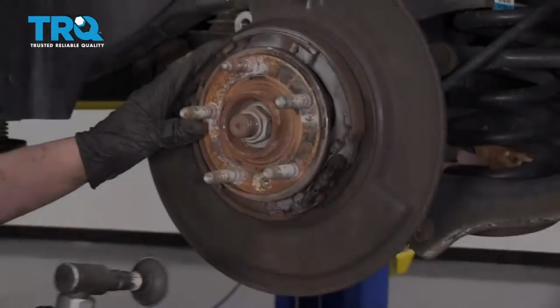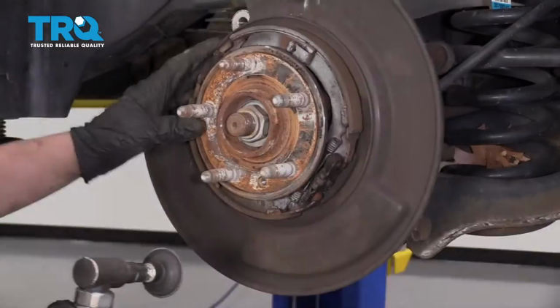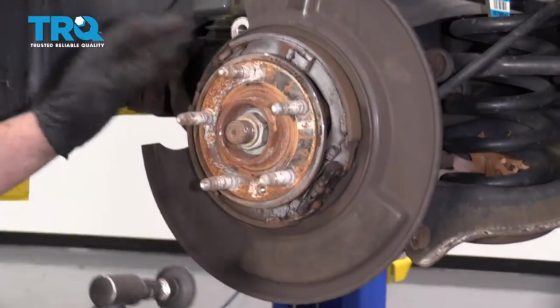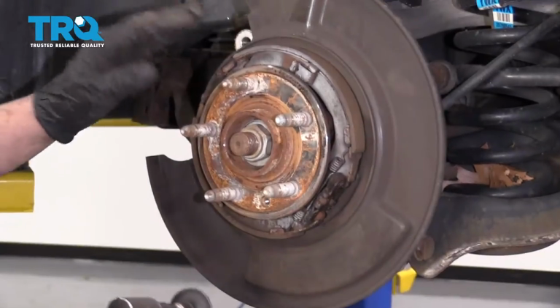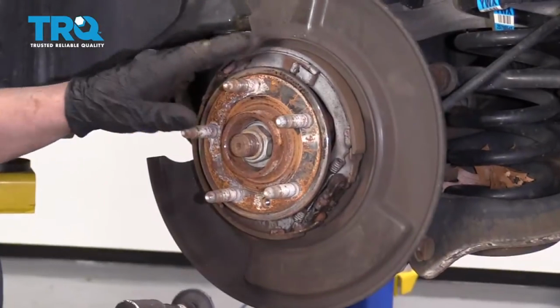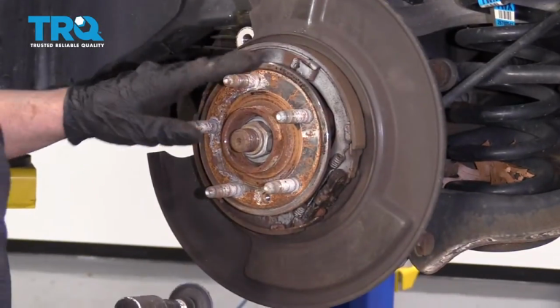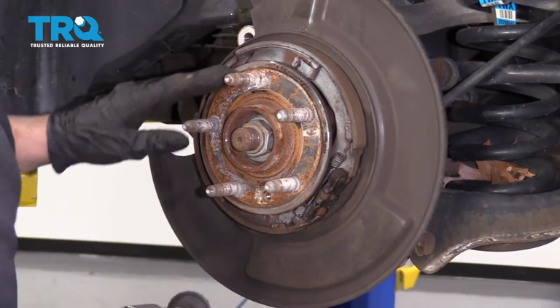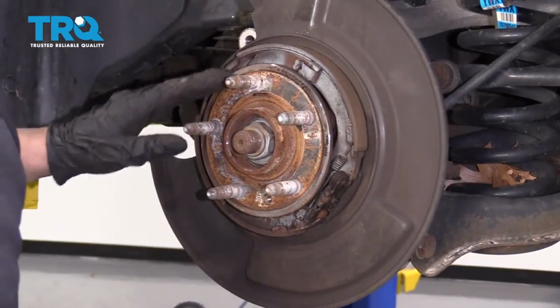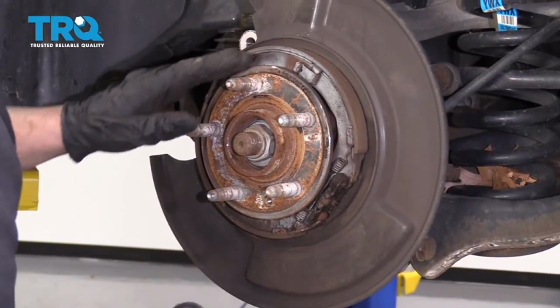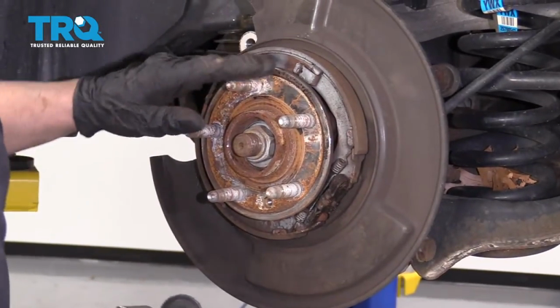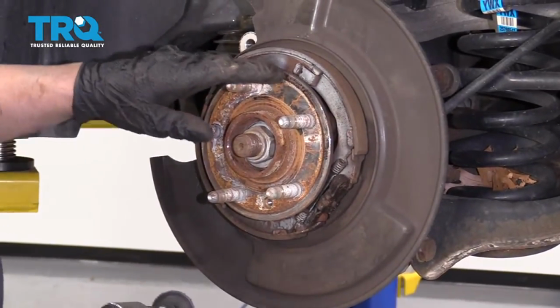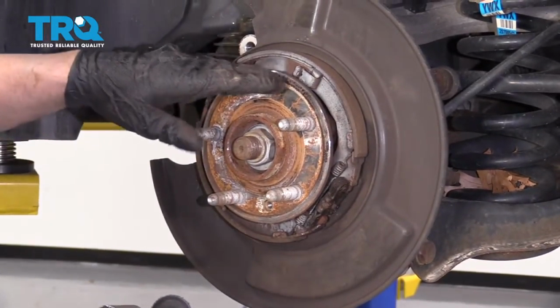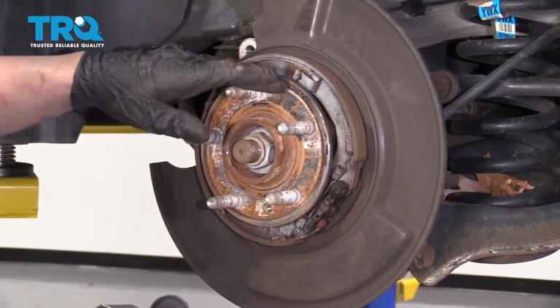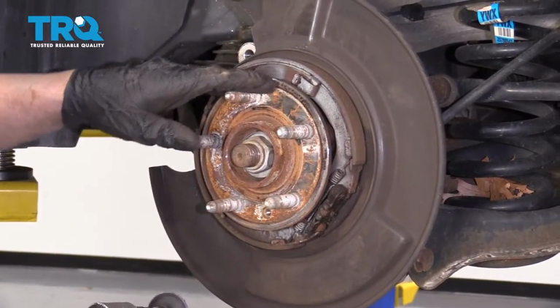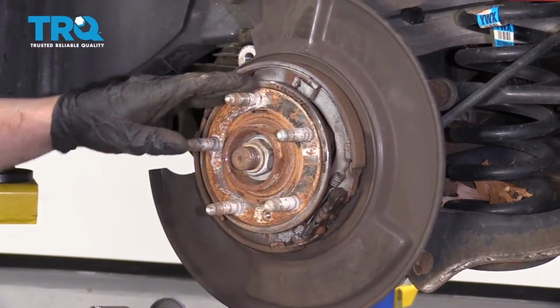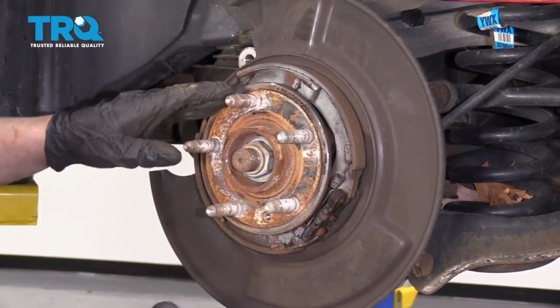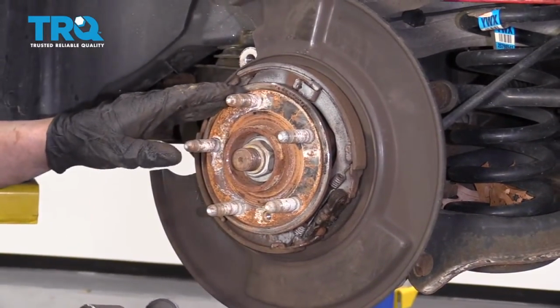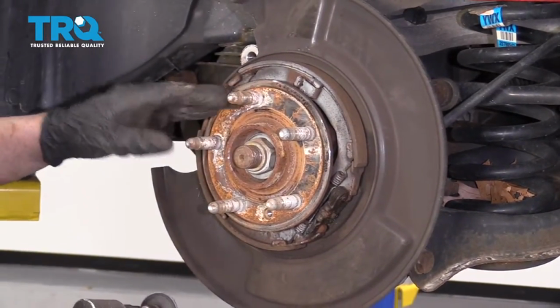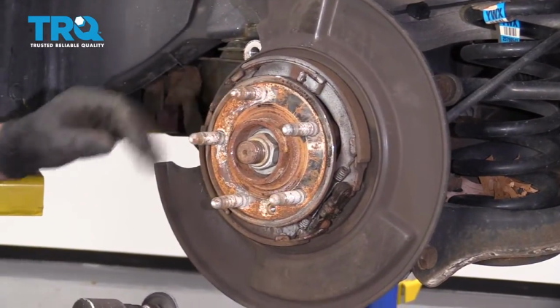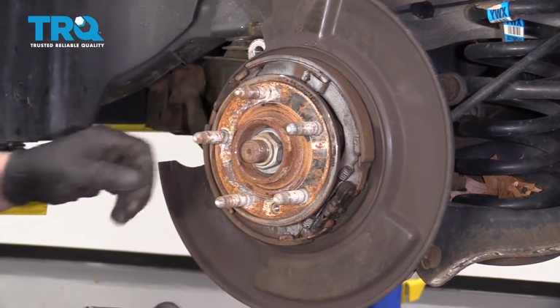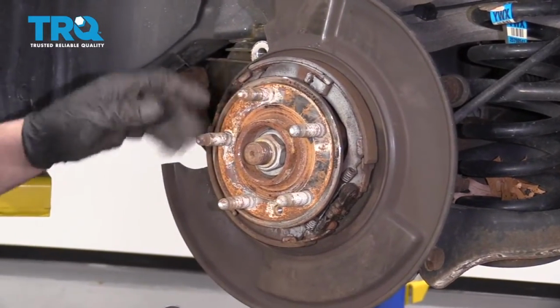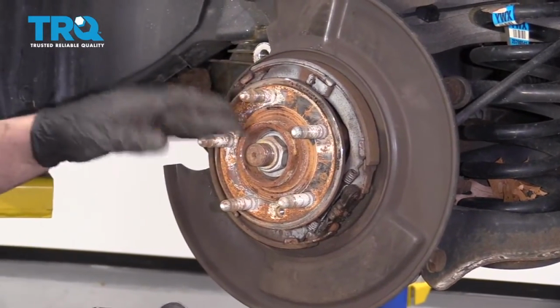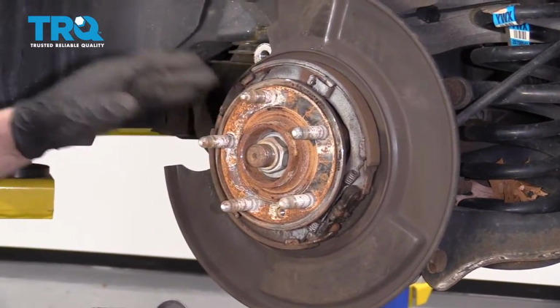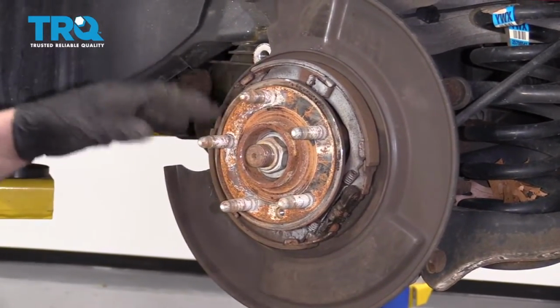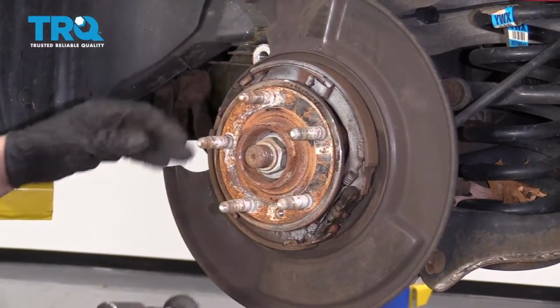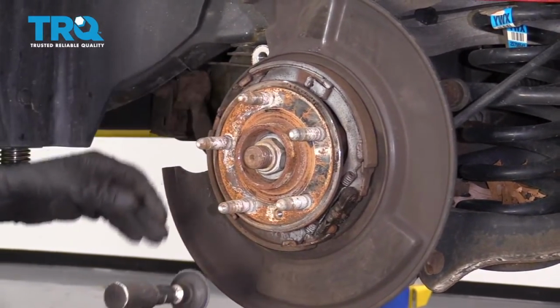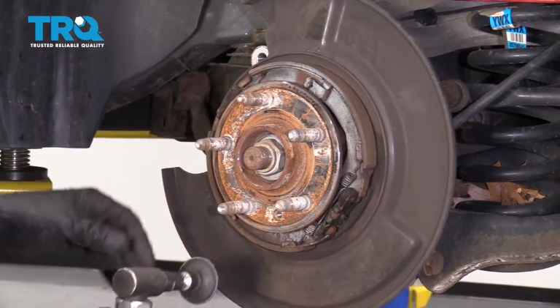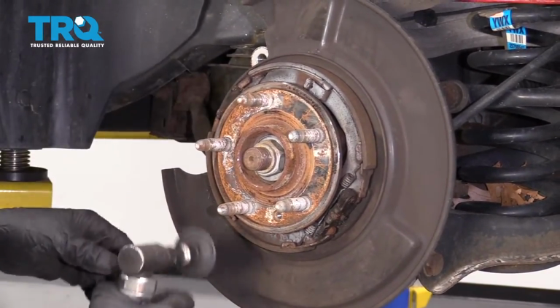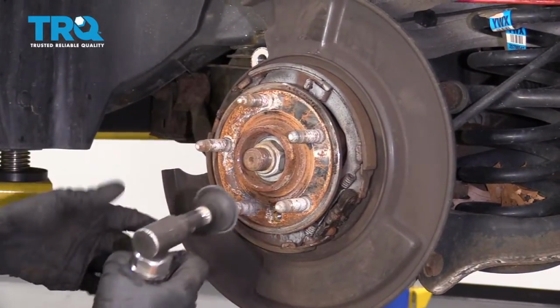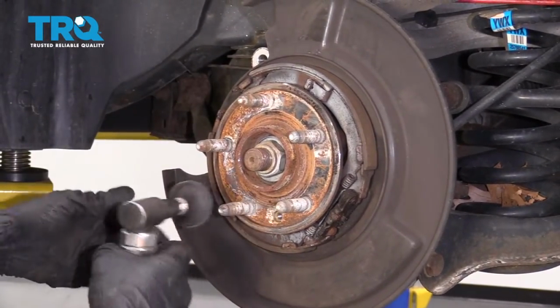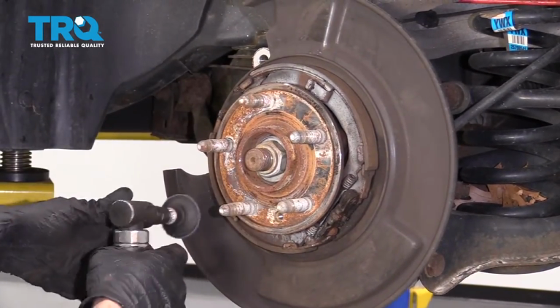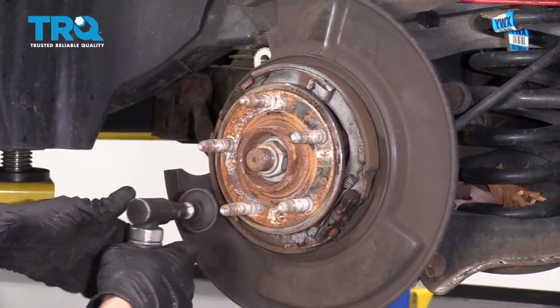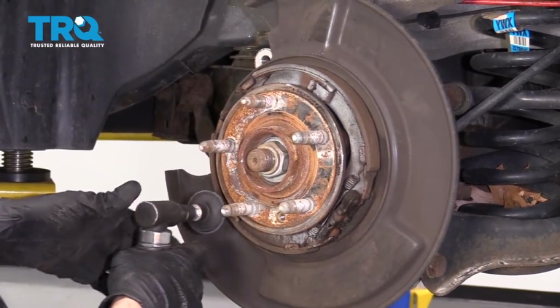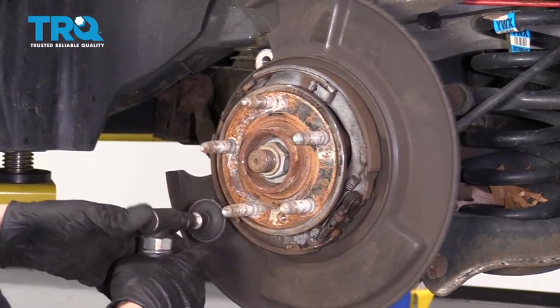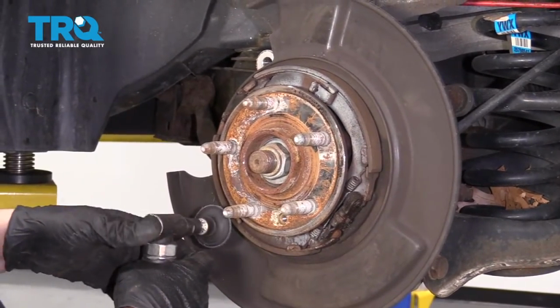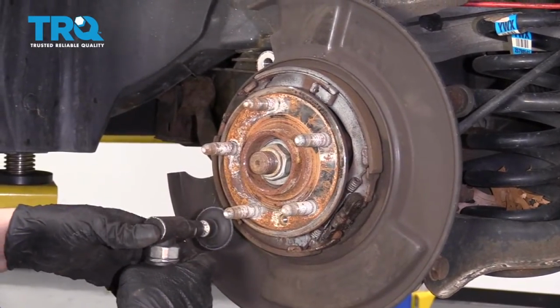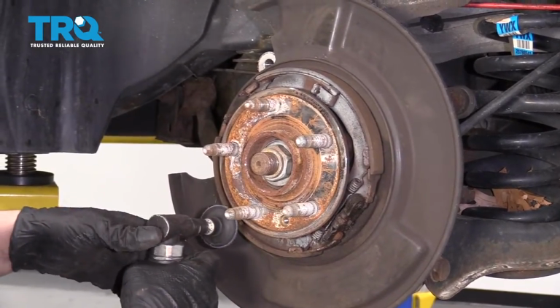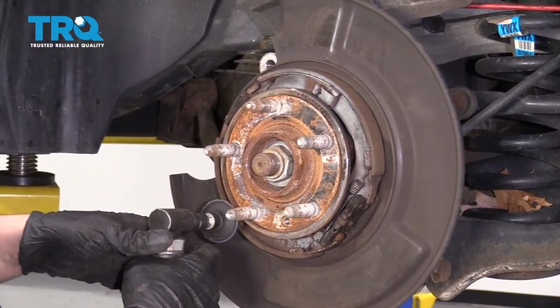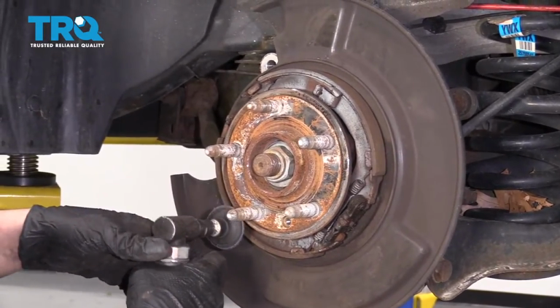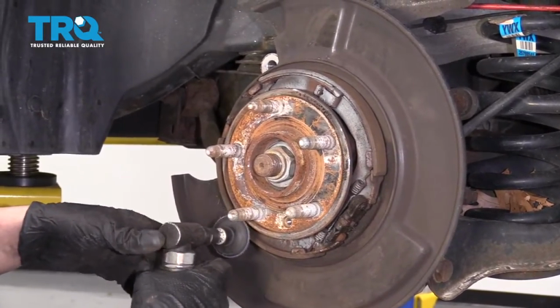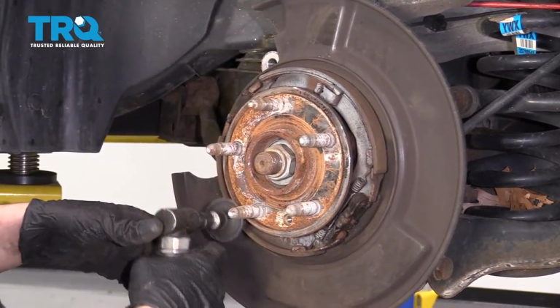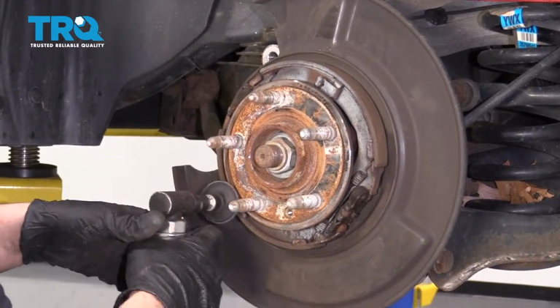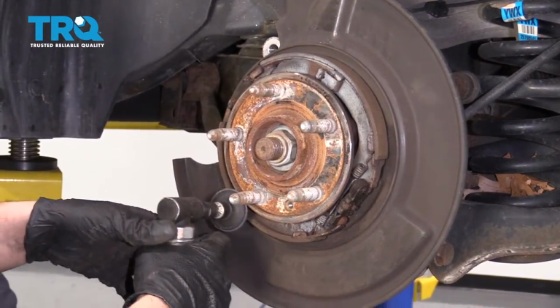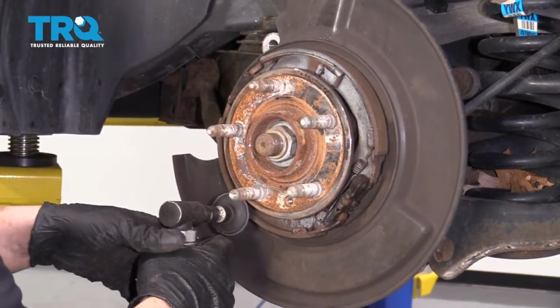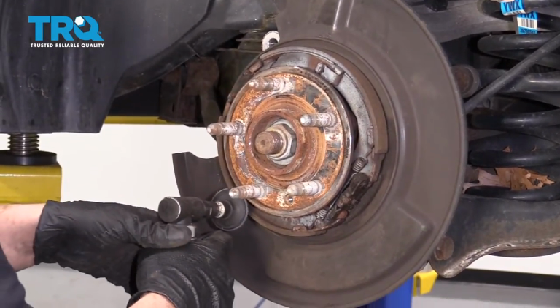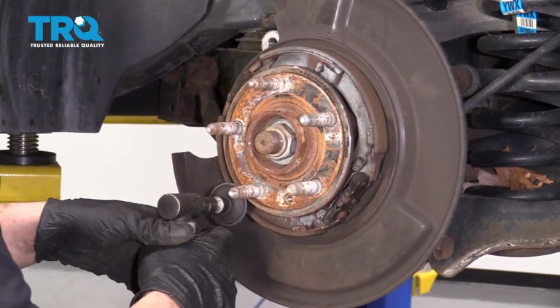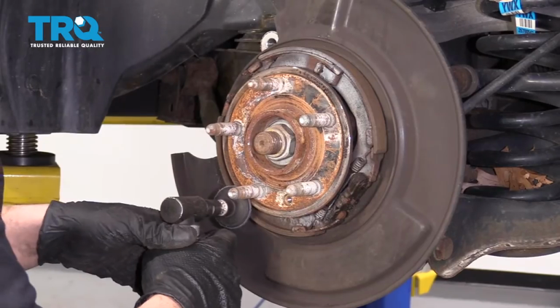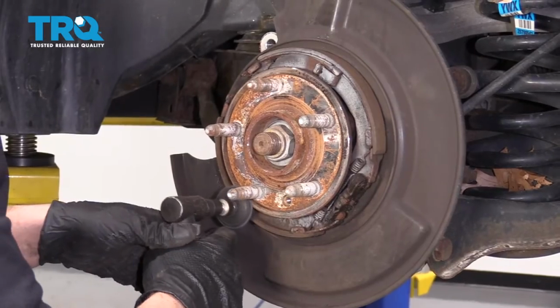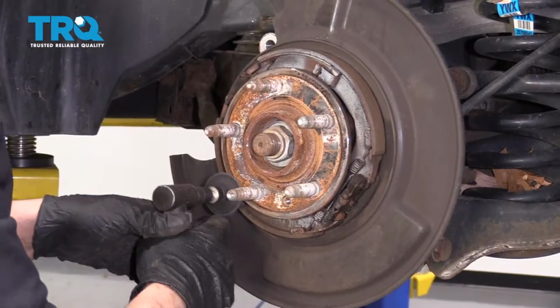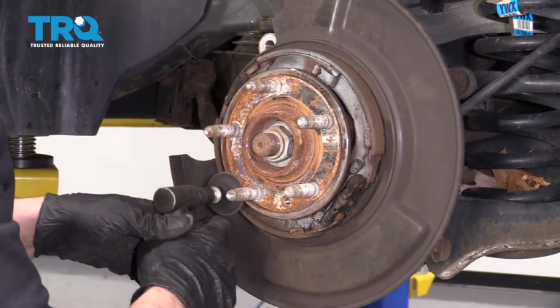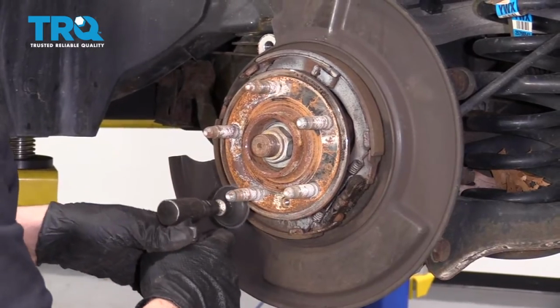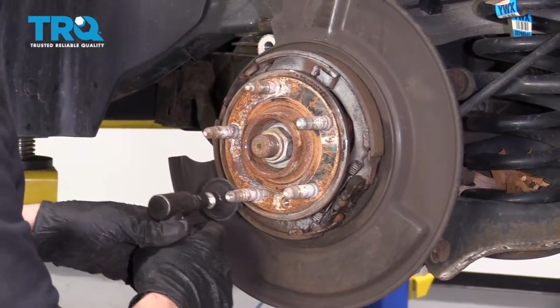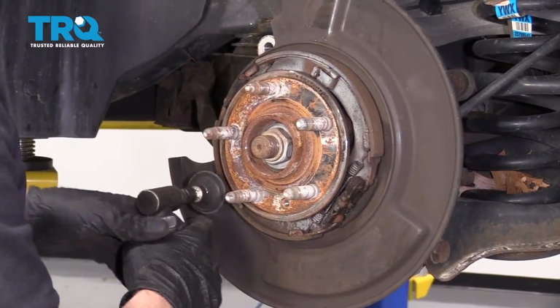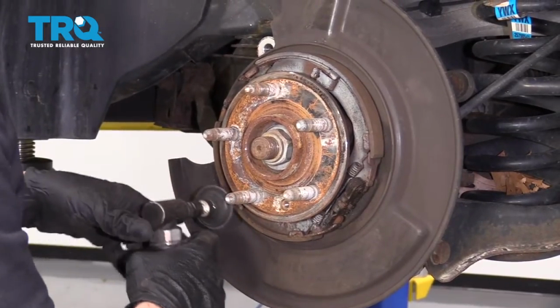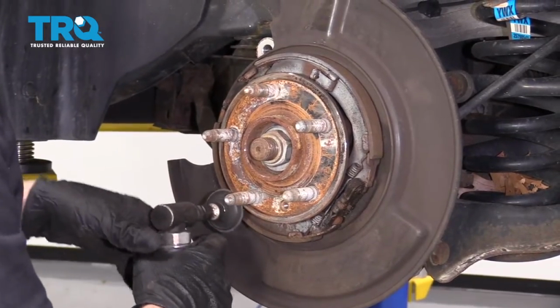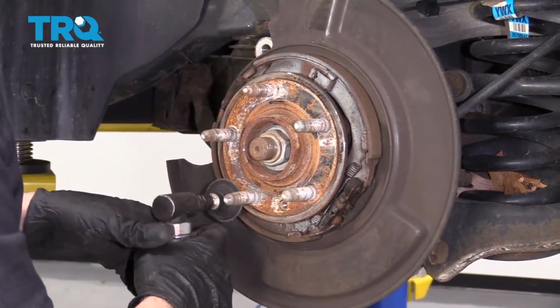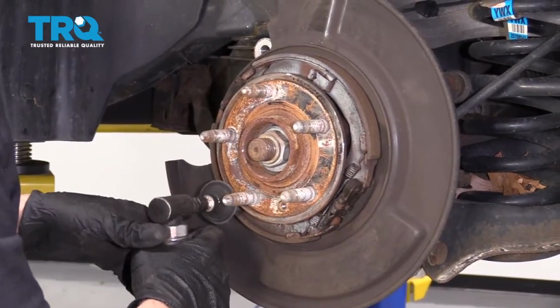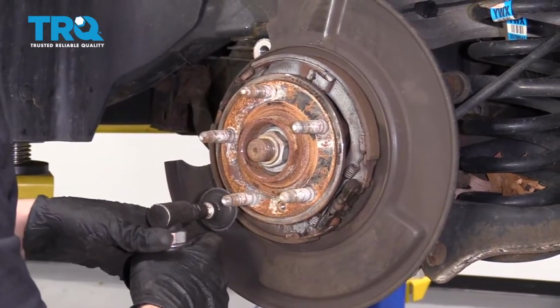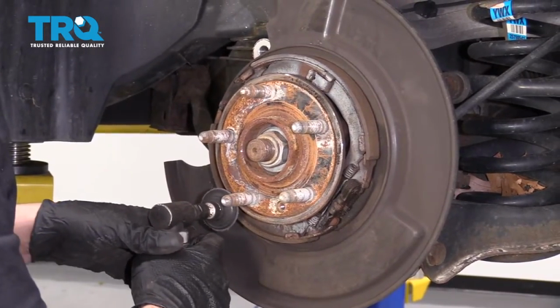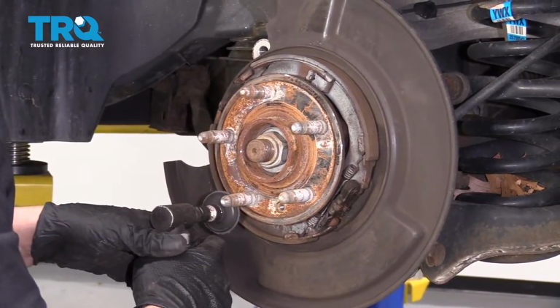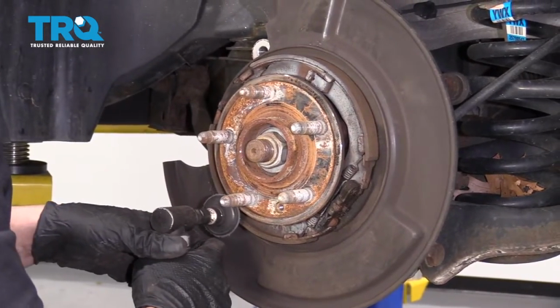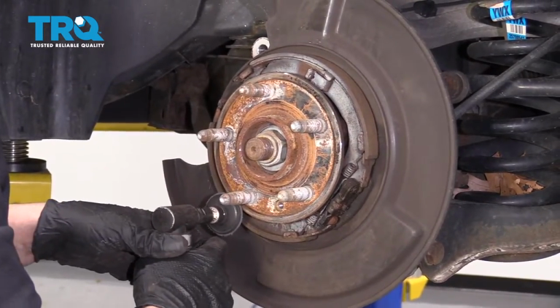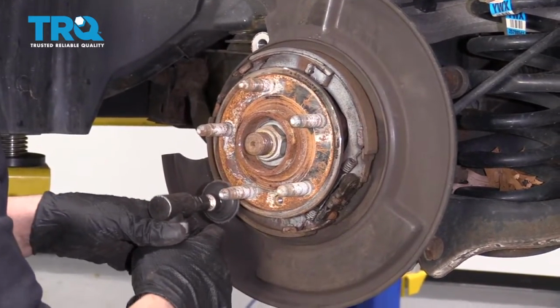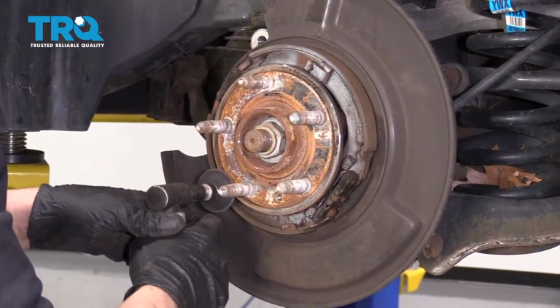Now, I'm just going to clean up the hub surface. You can use a wire brush or a die grinder — just be careful. Just take some of the rust off.